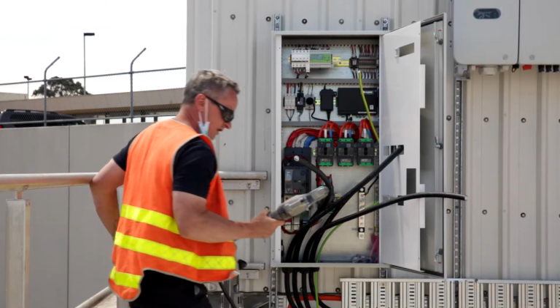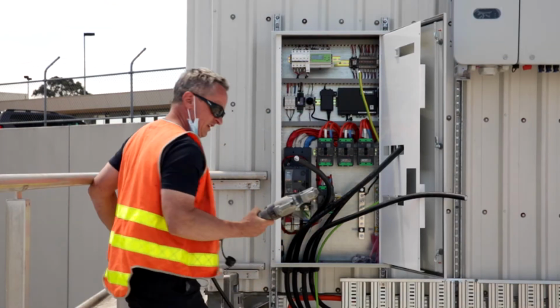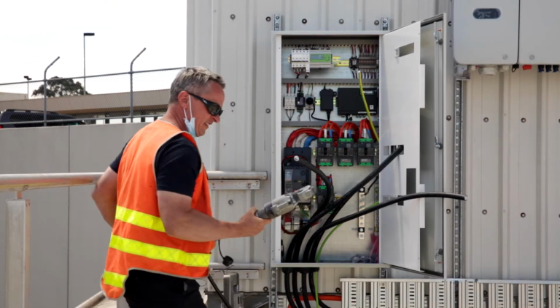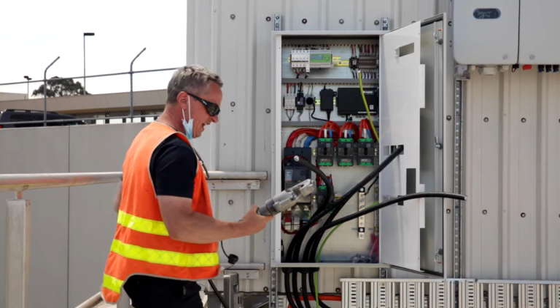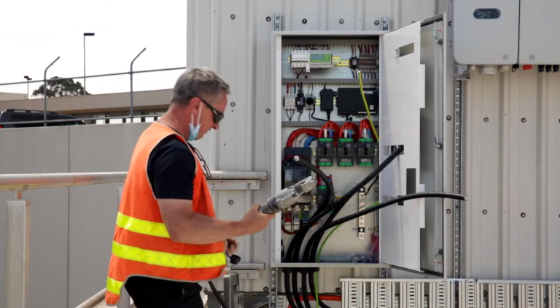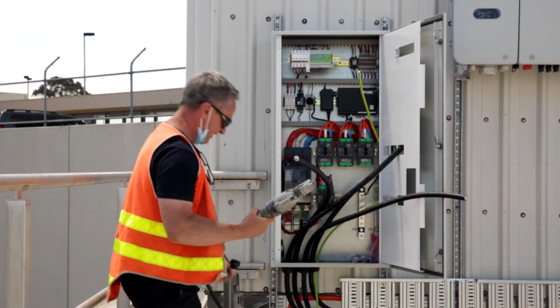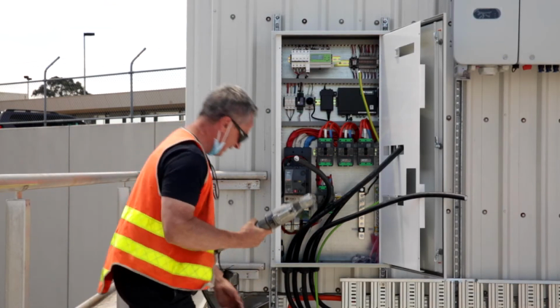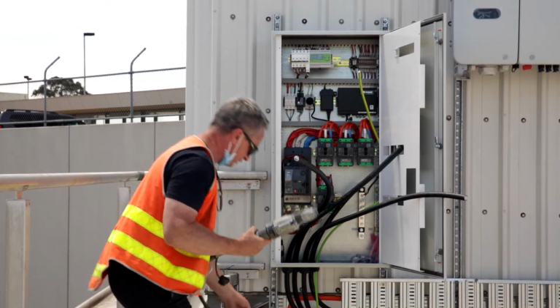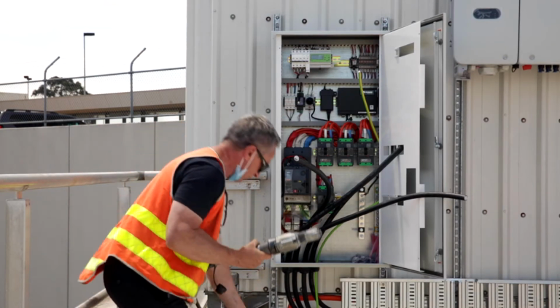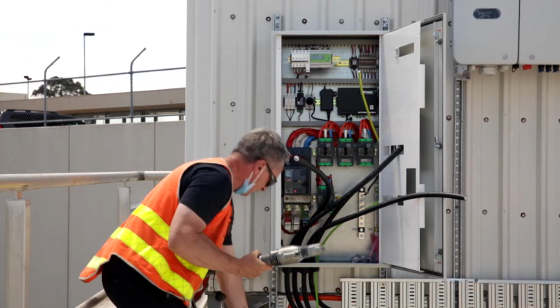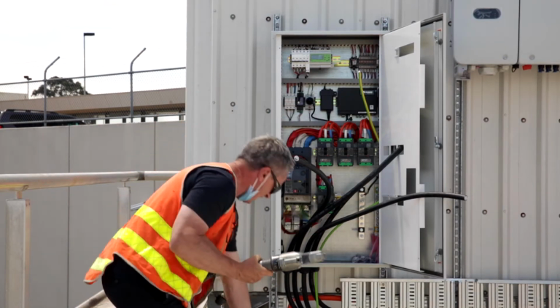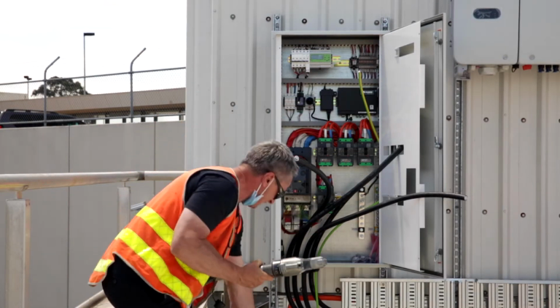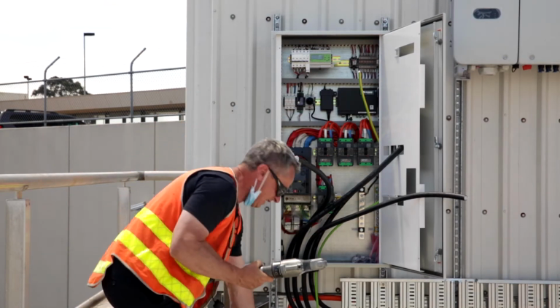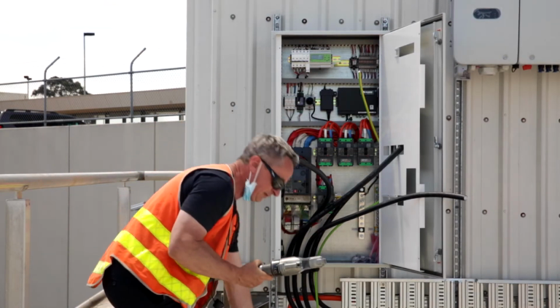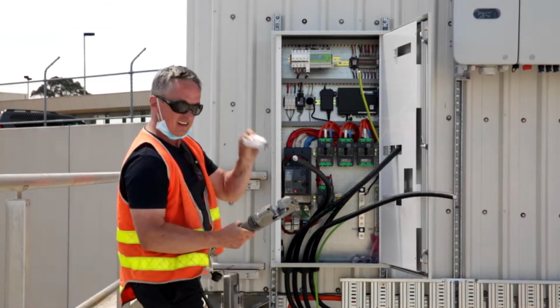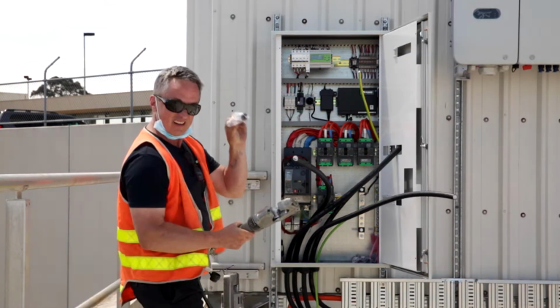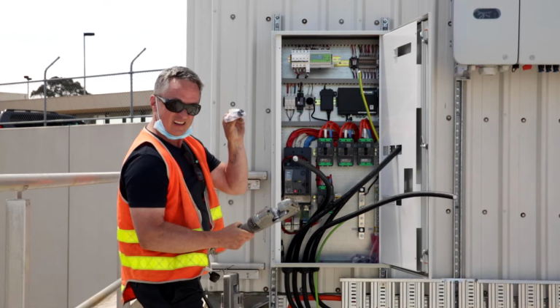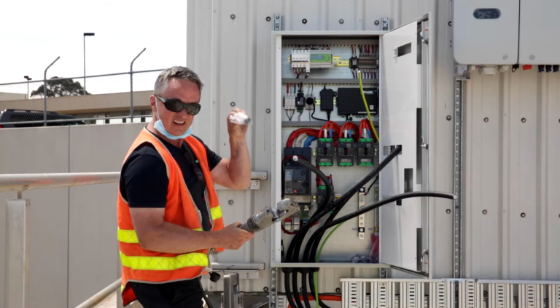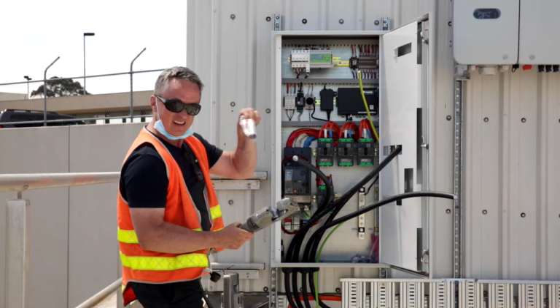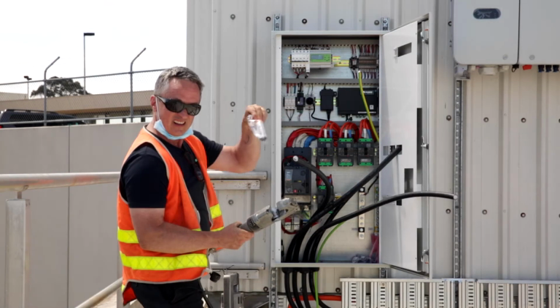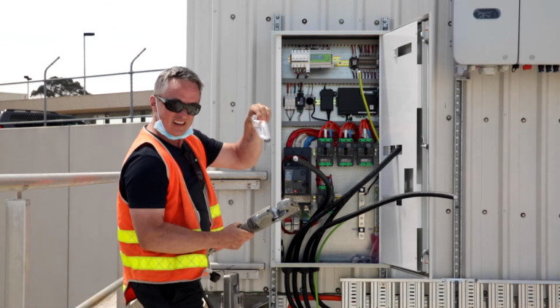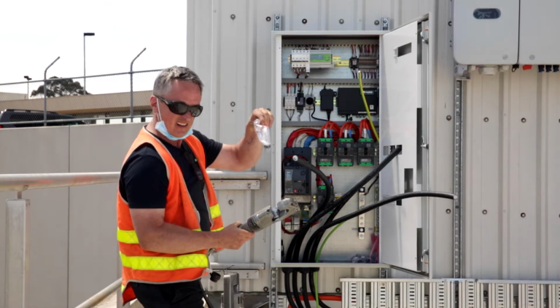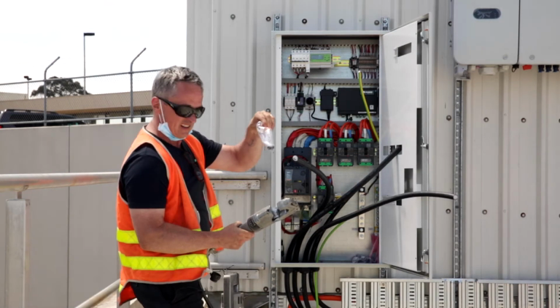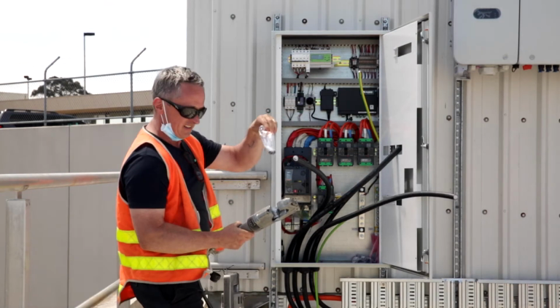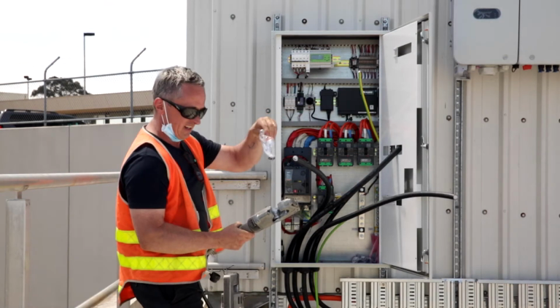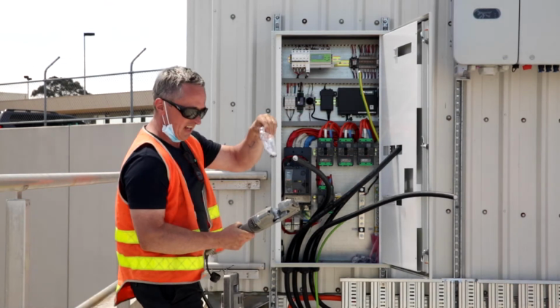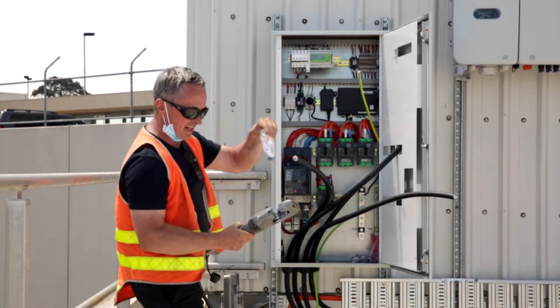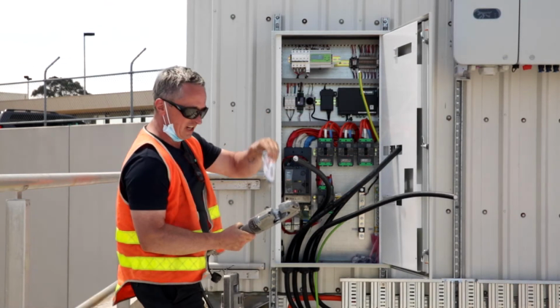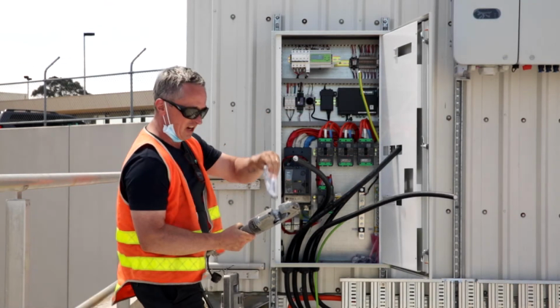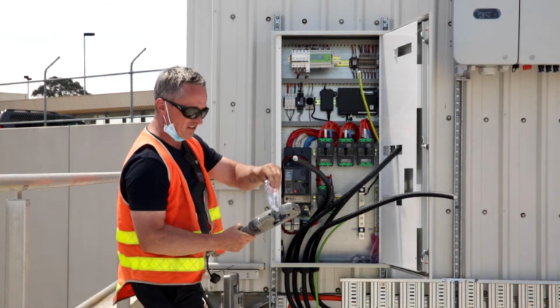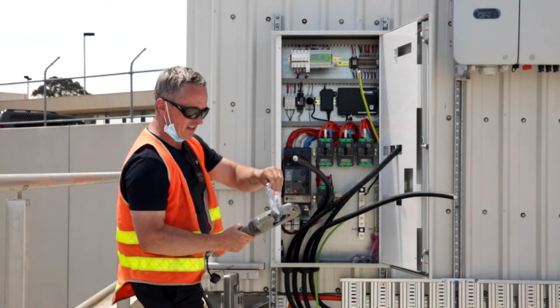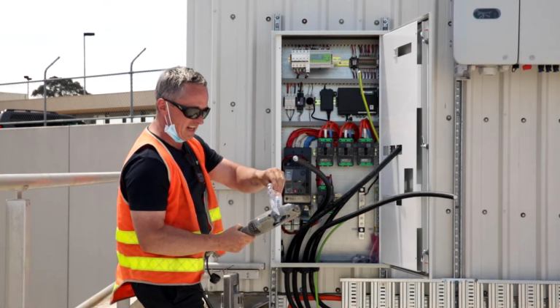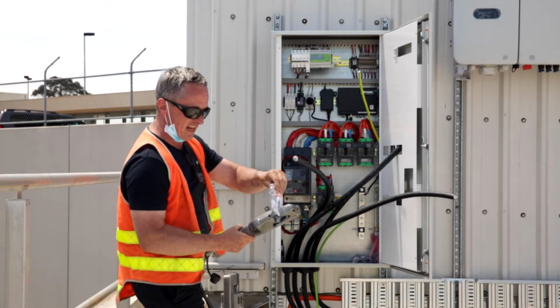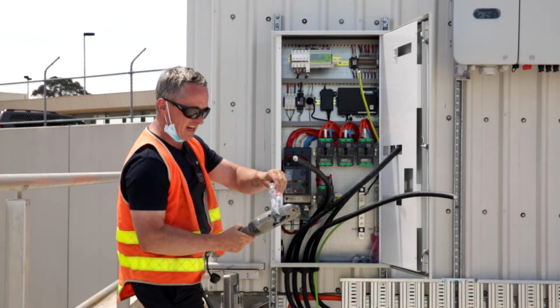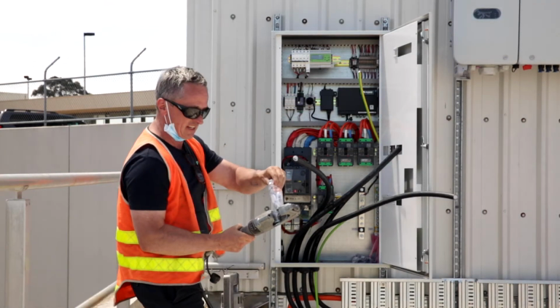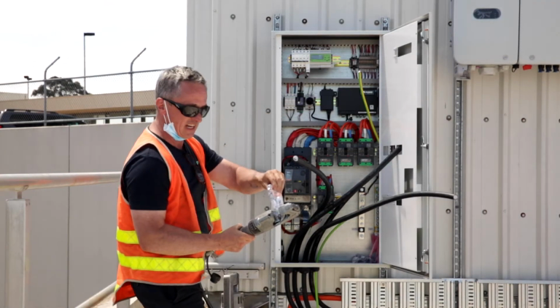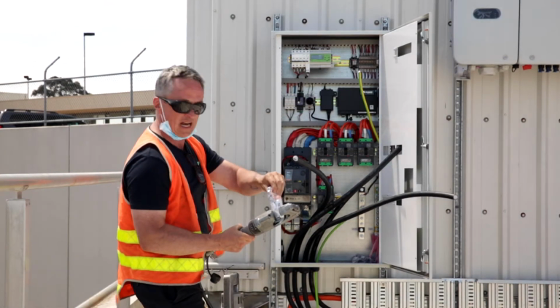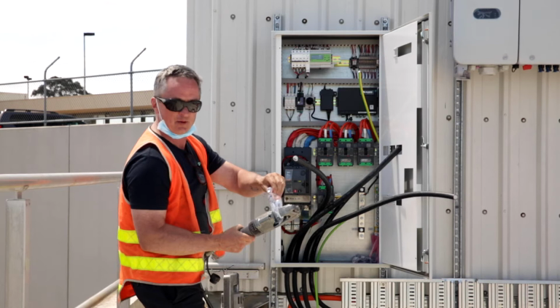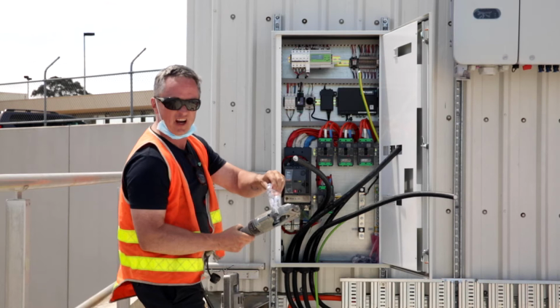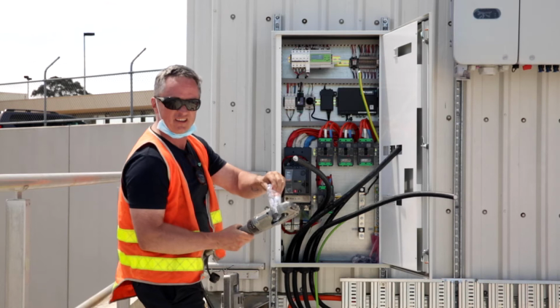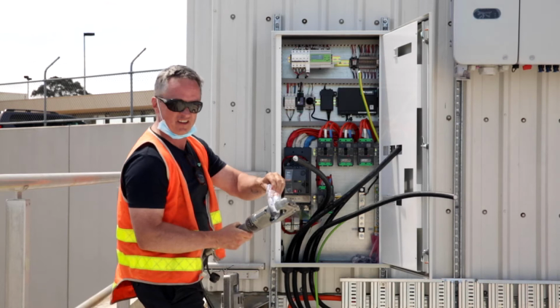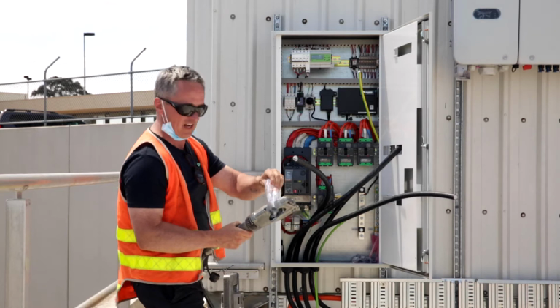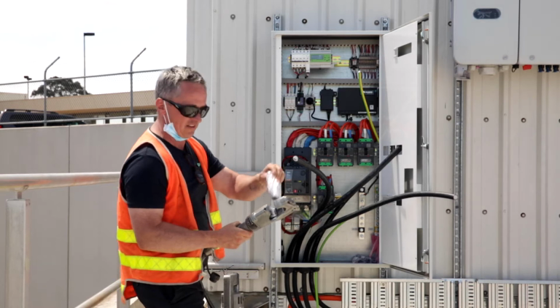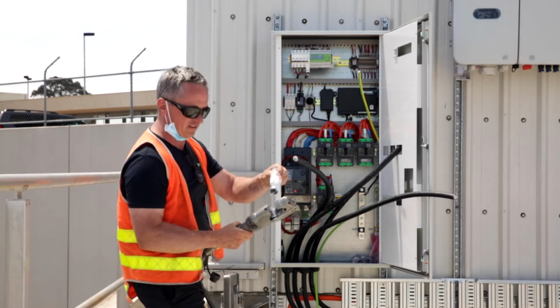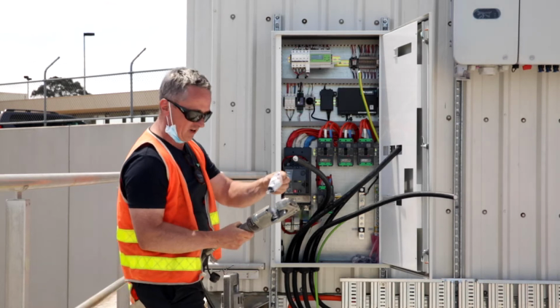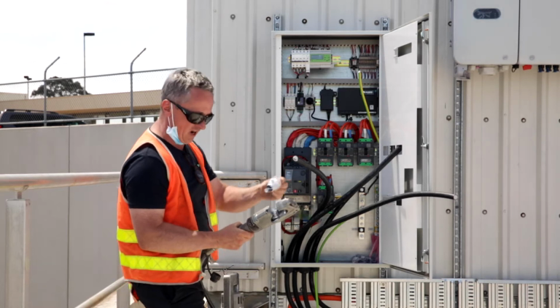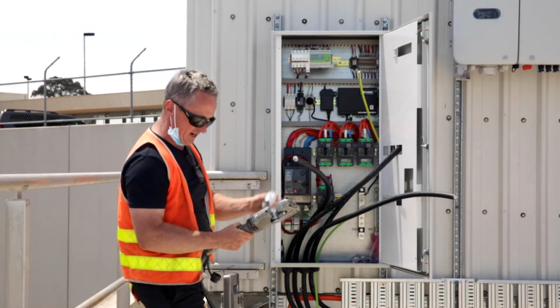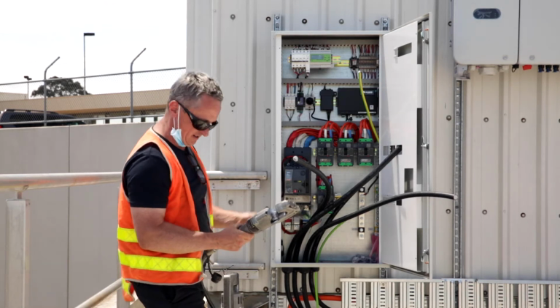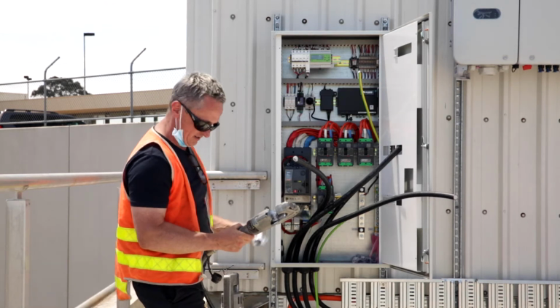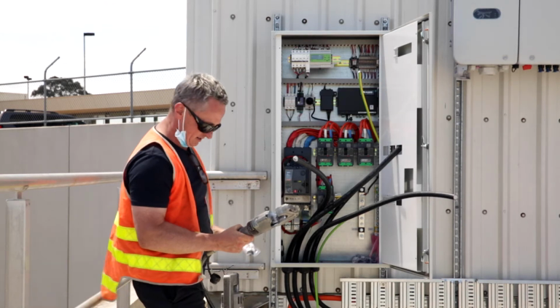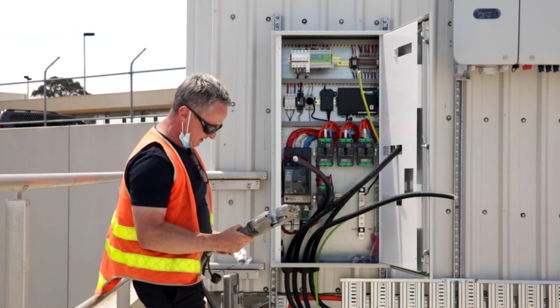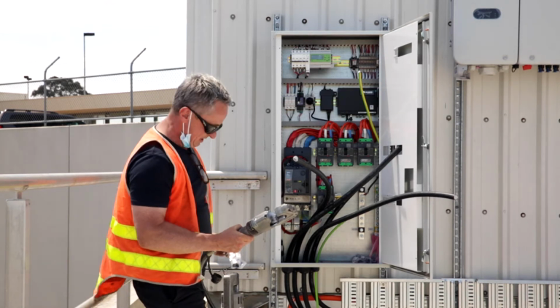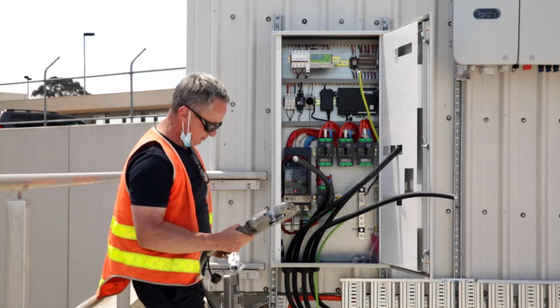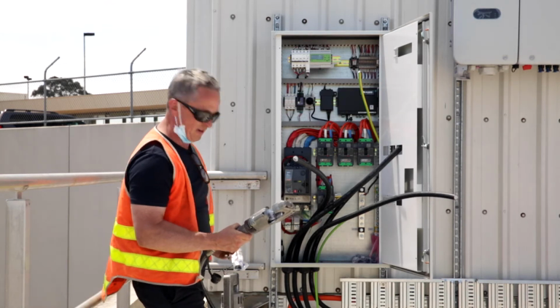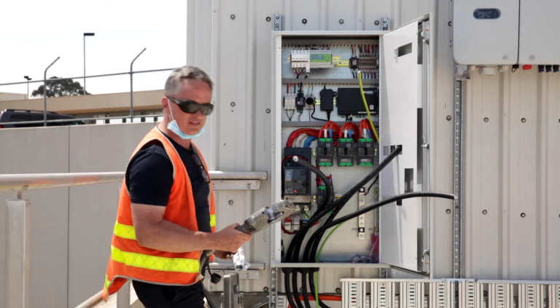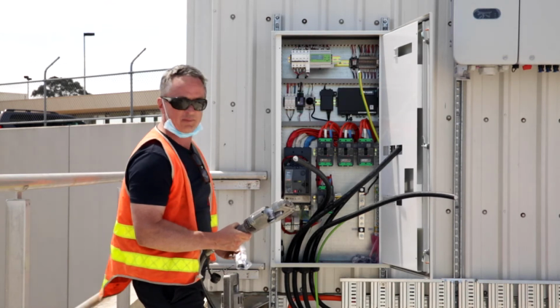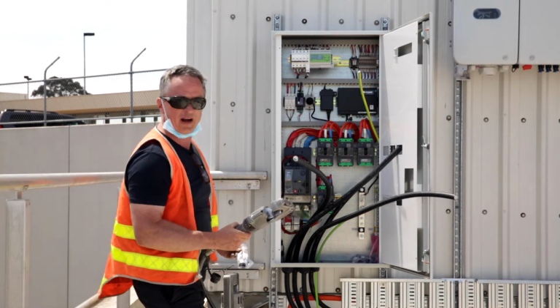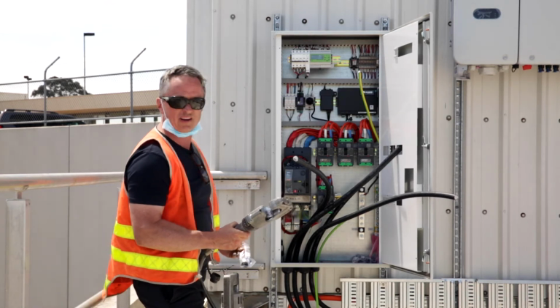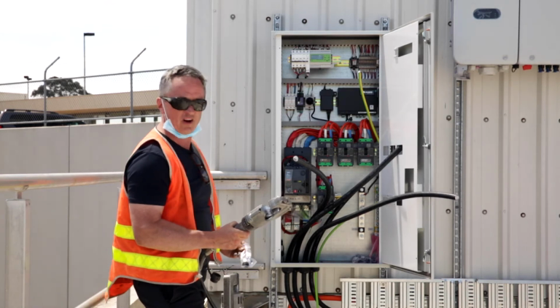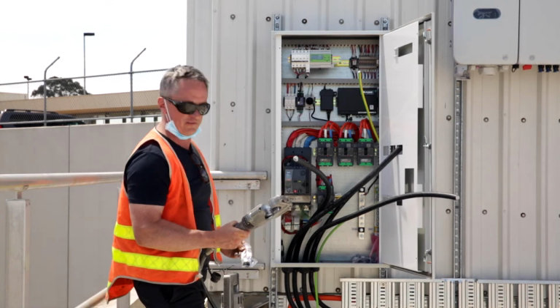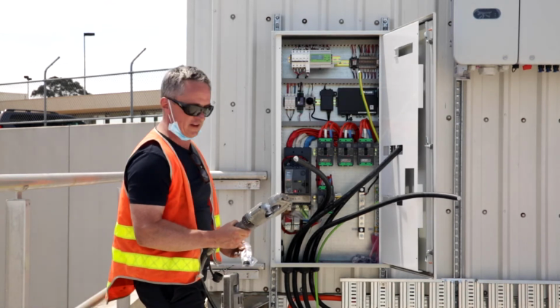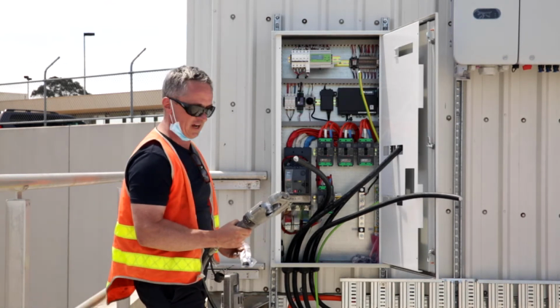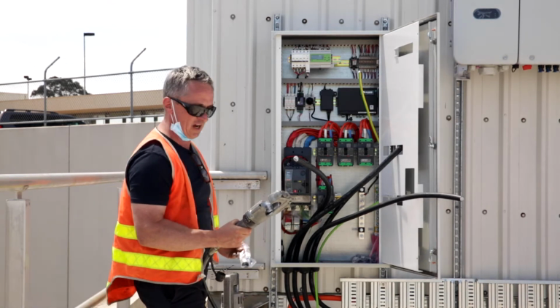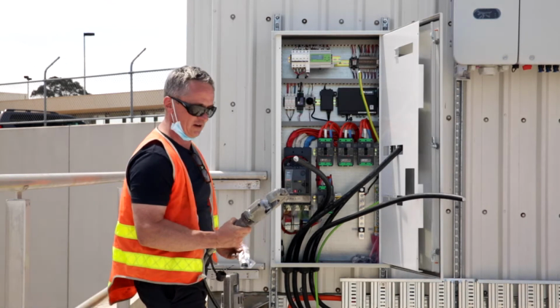There's the actual crimper. The lug goes in here, the cable goes in the other side, press the button, off you go.